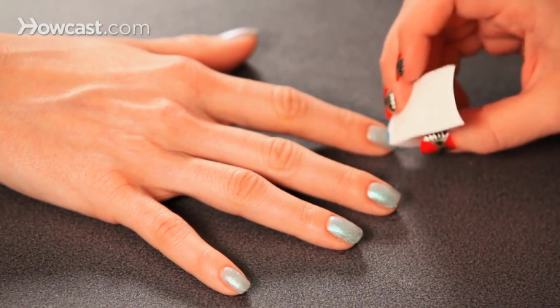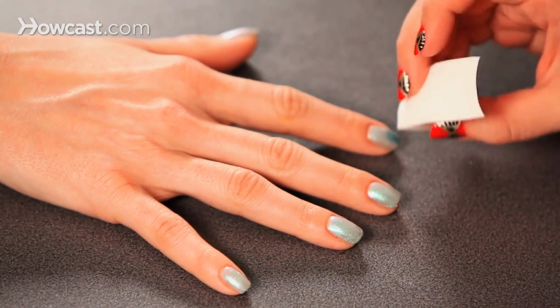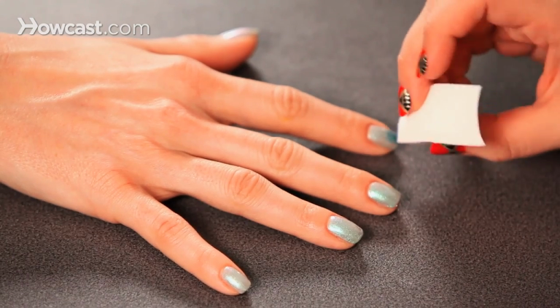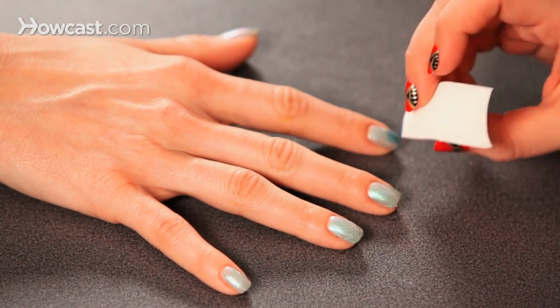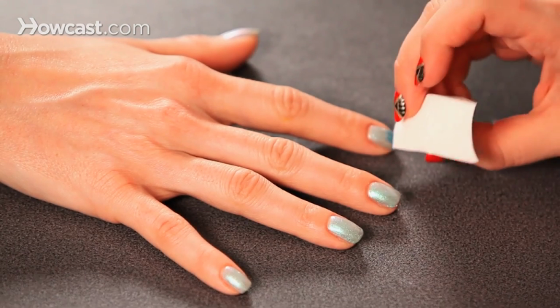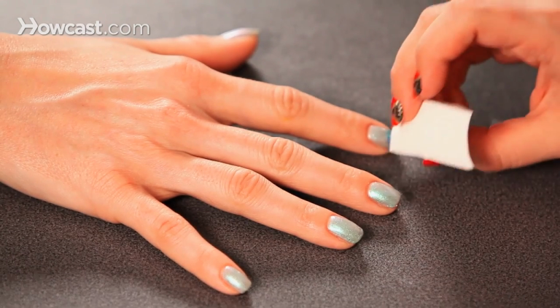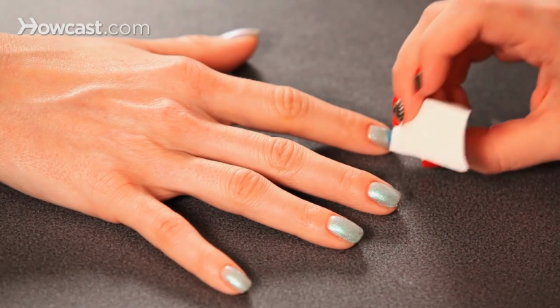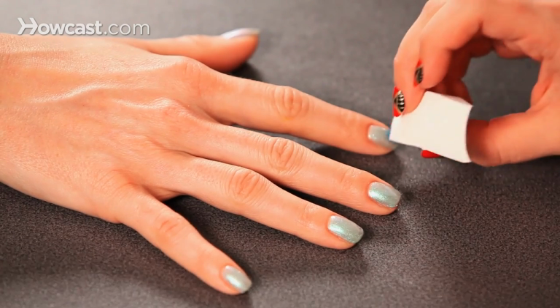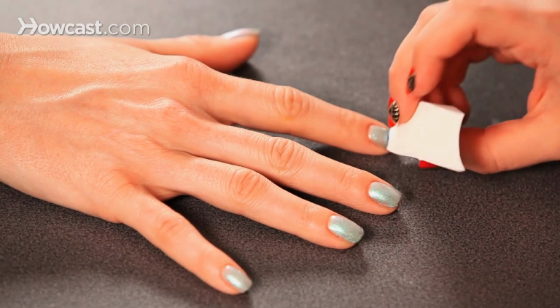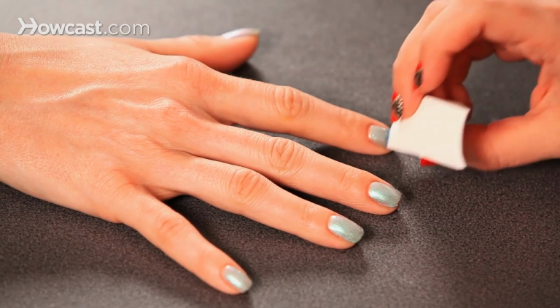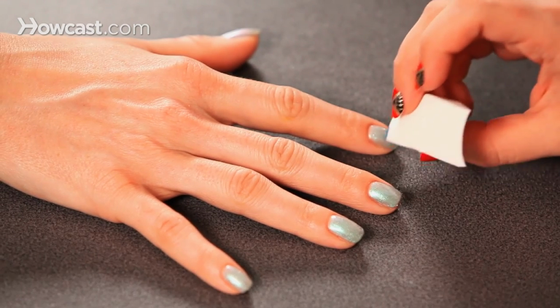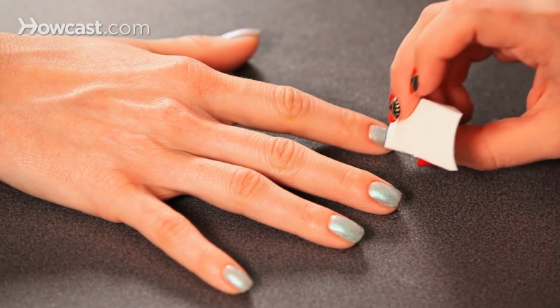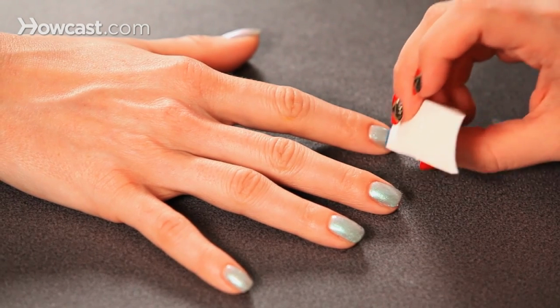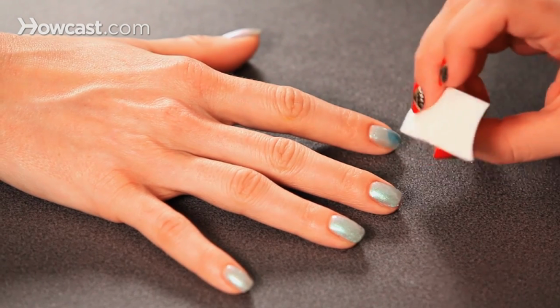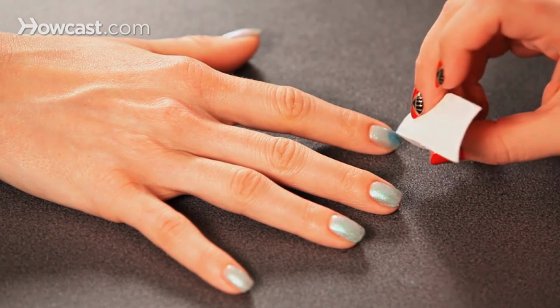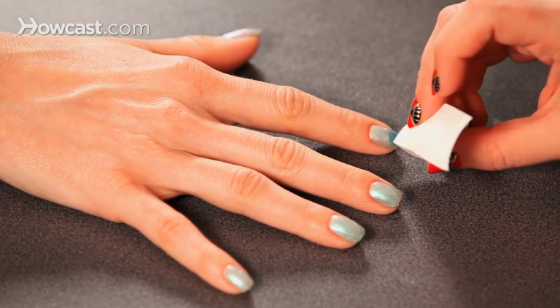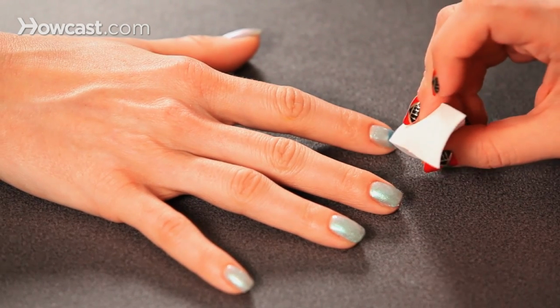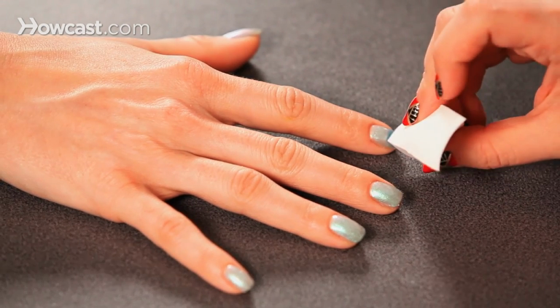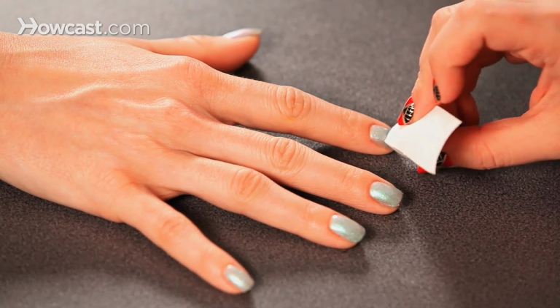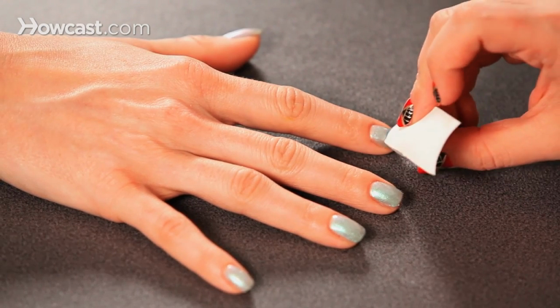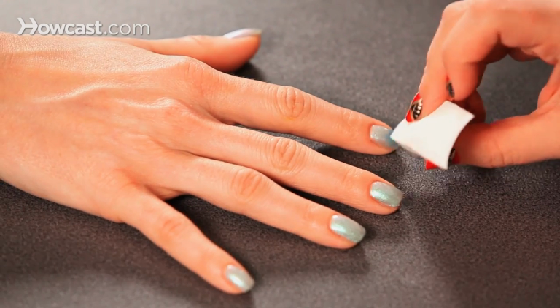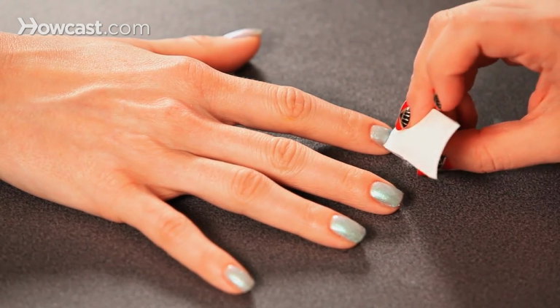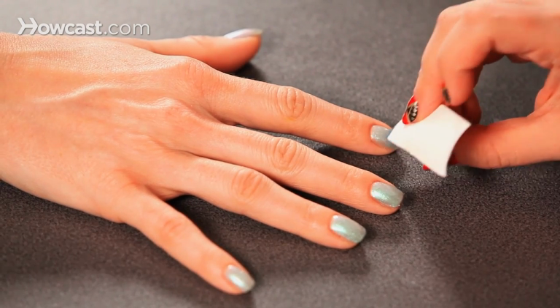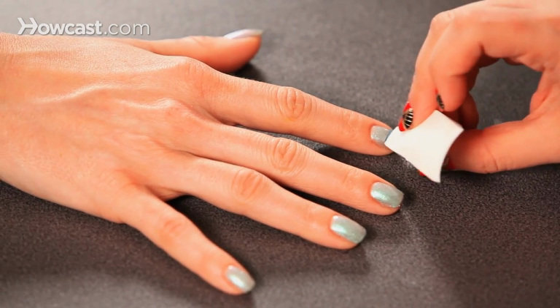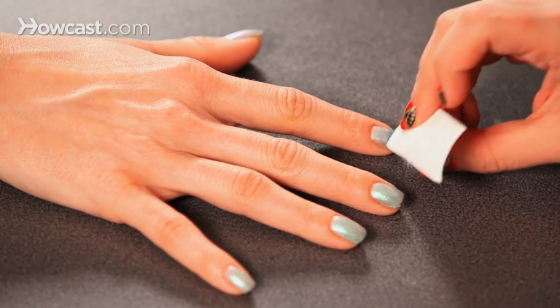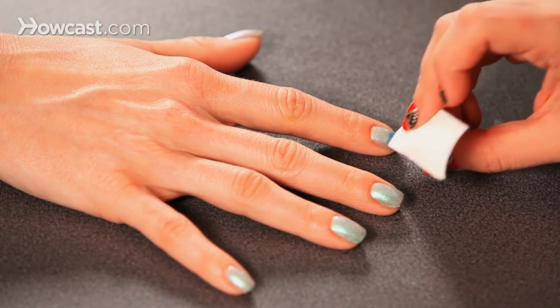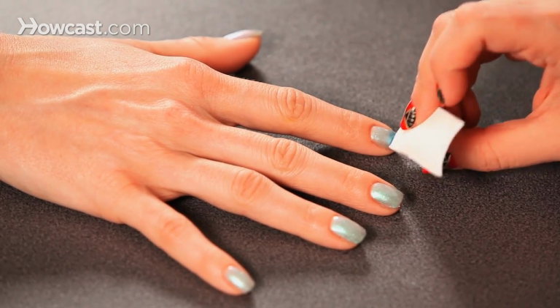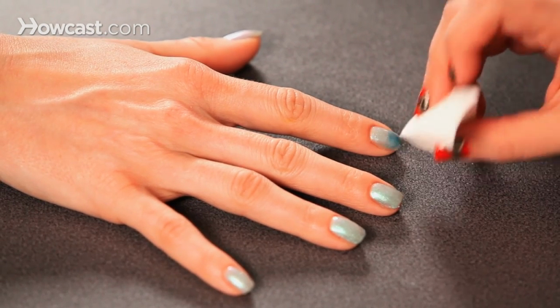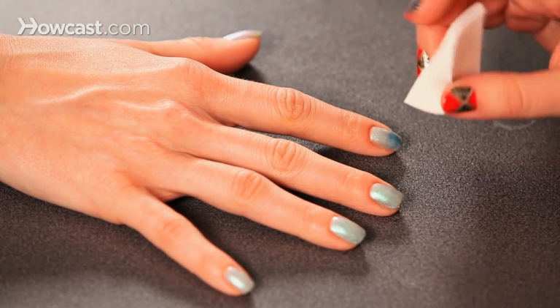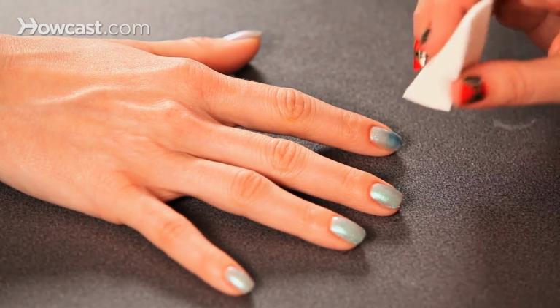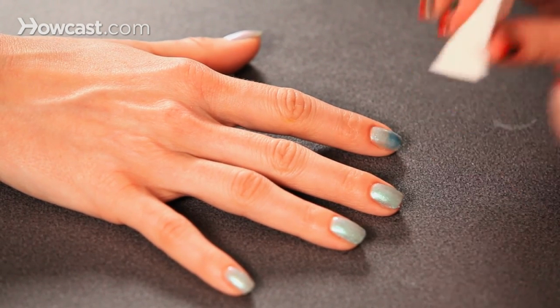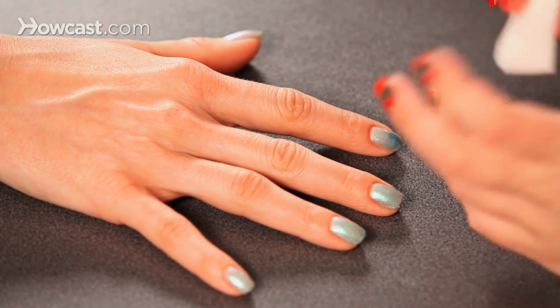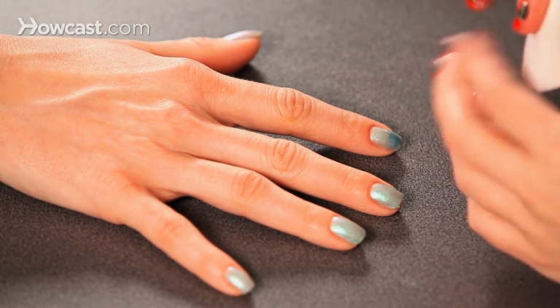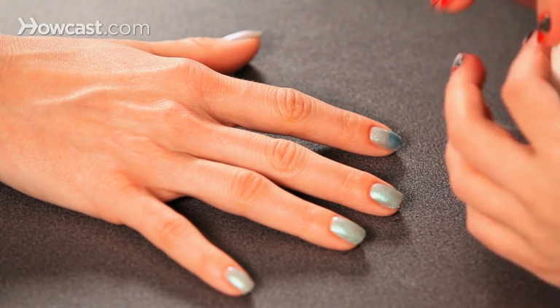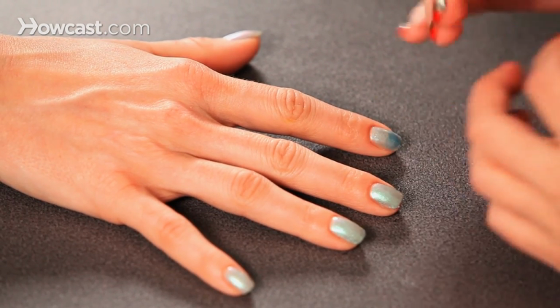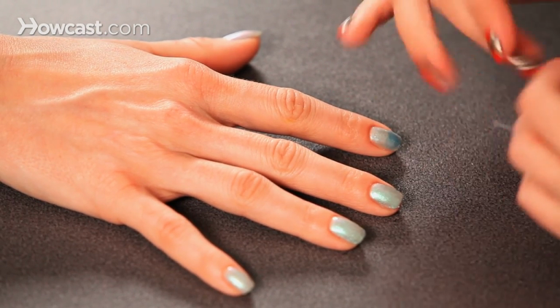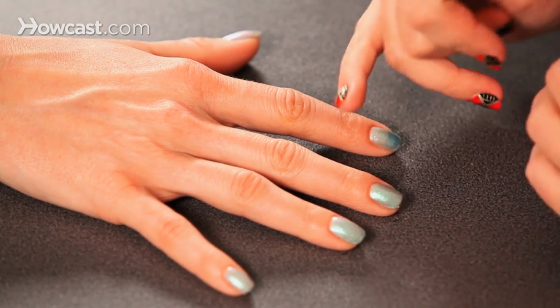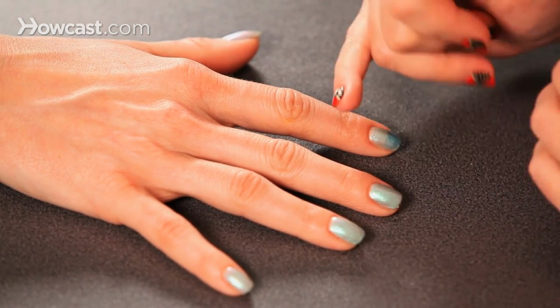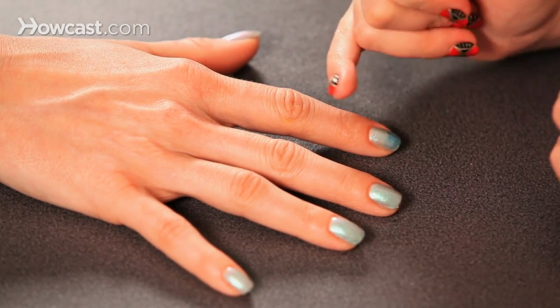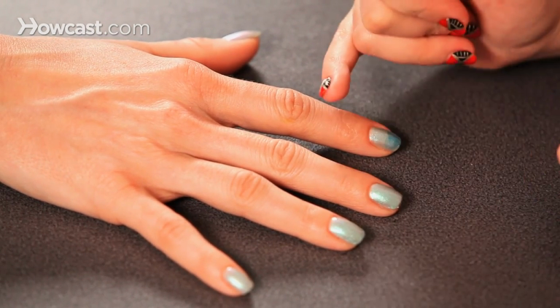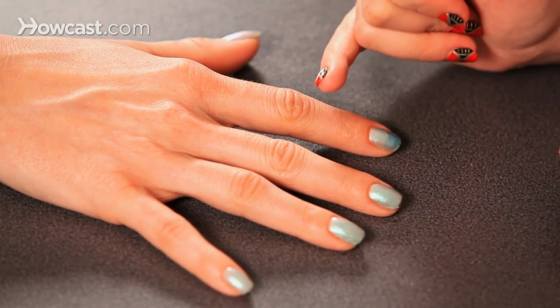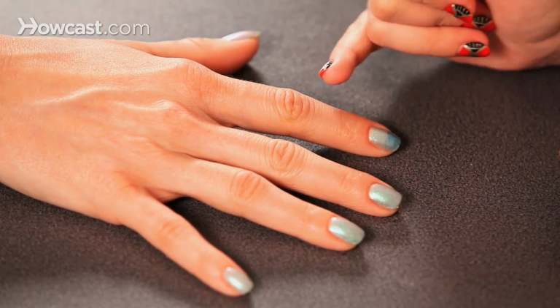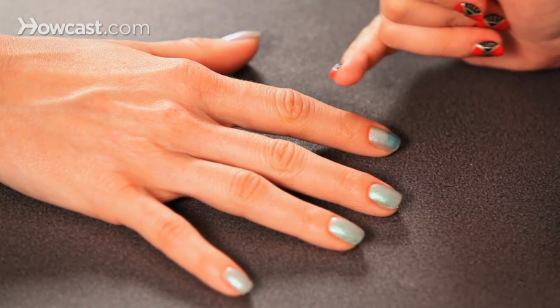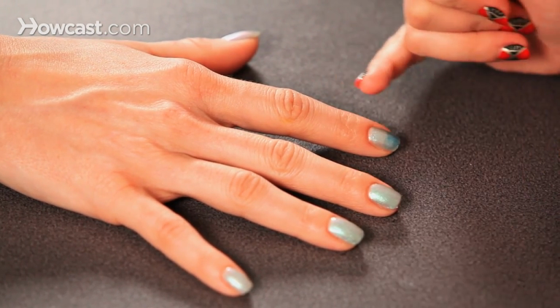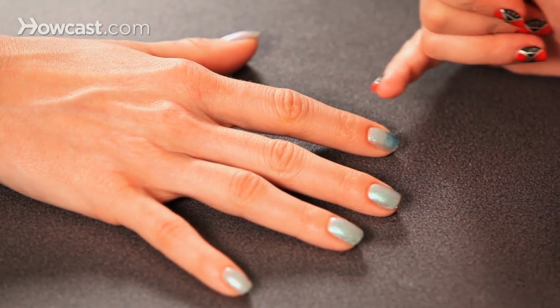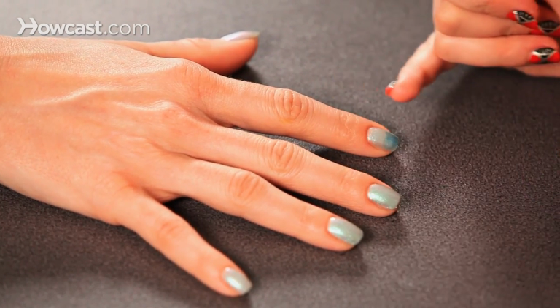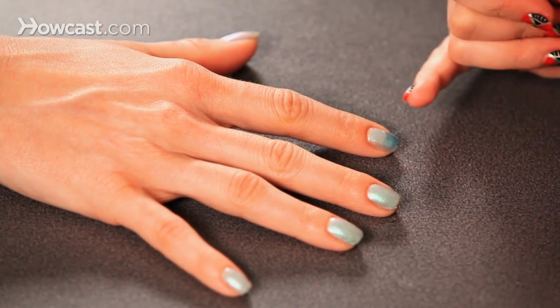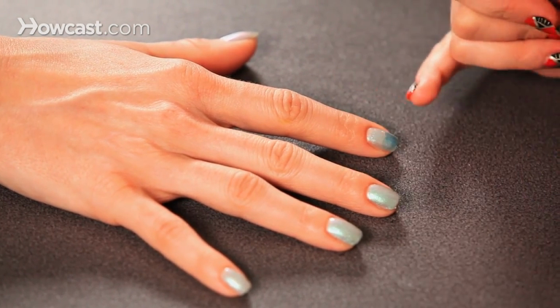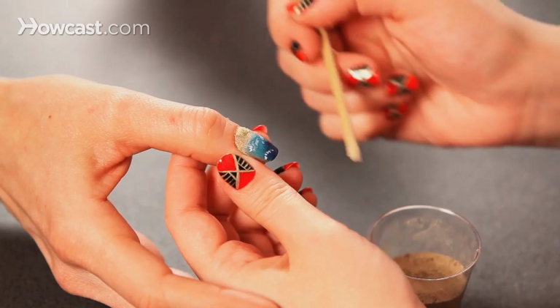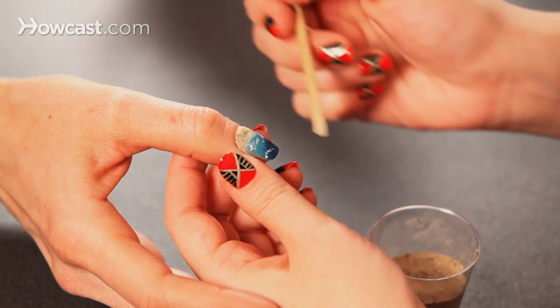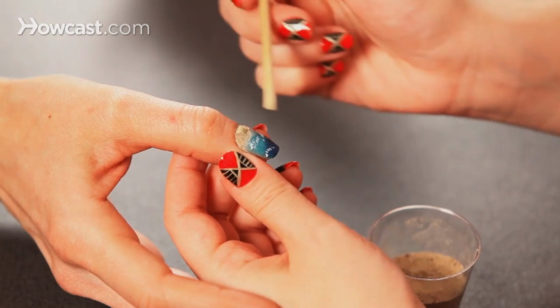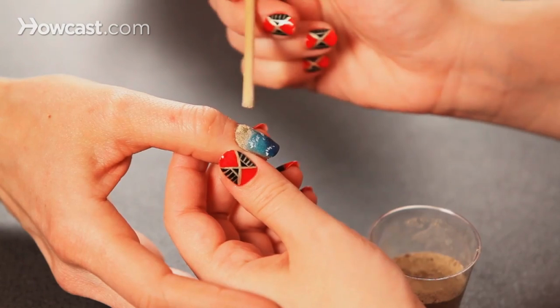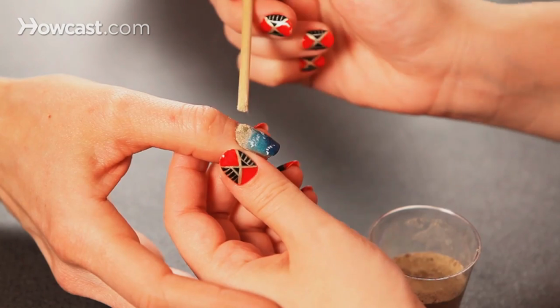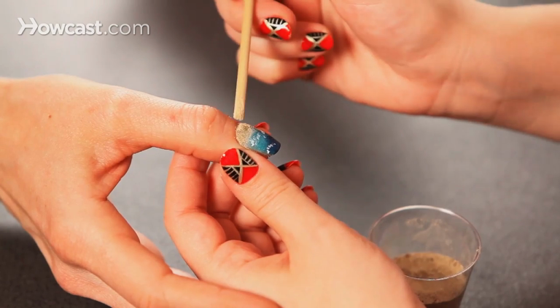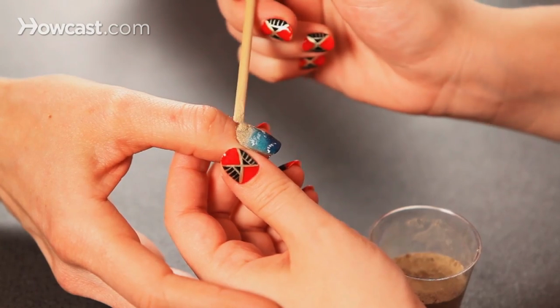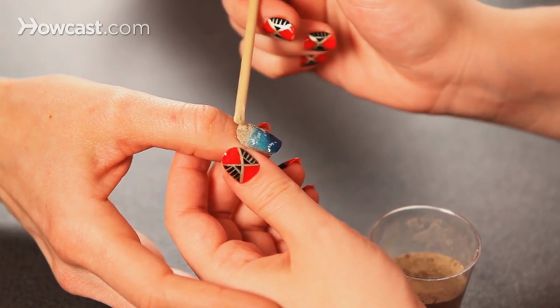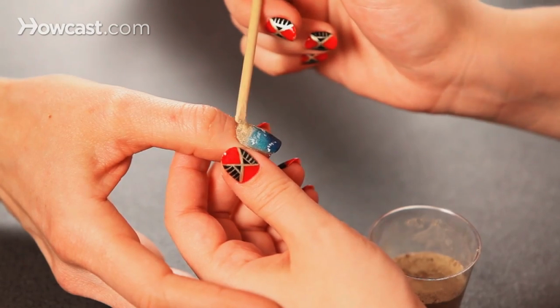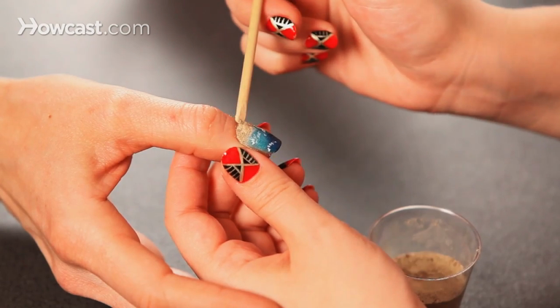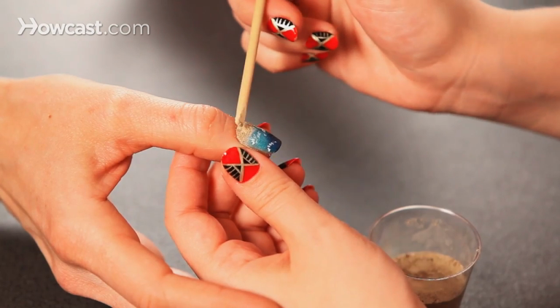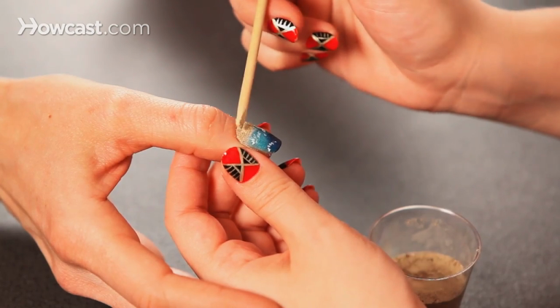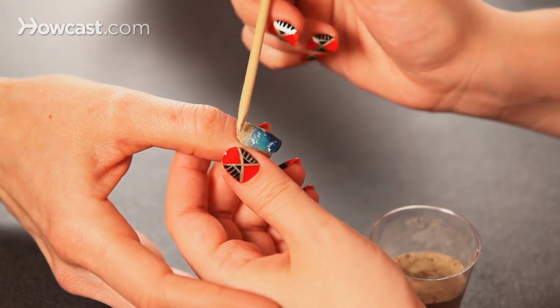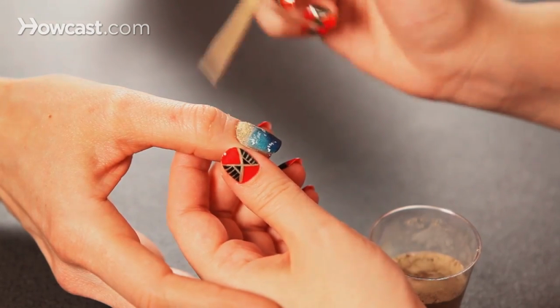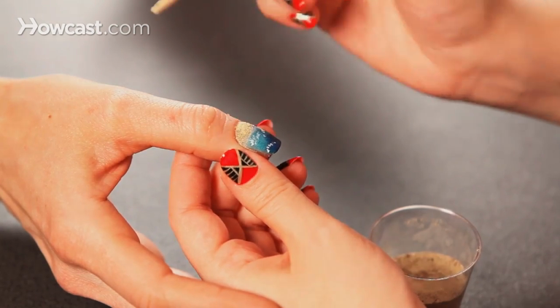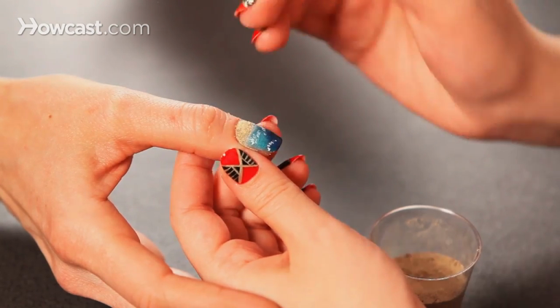And don't forget, since we're going to have sand, the sand is going to be roughly in a French at the base of the nail.